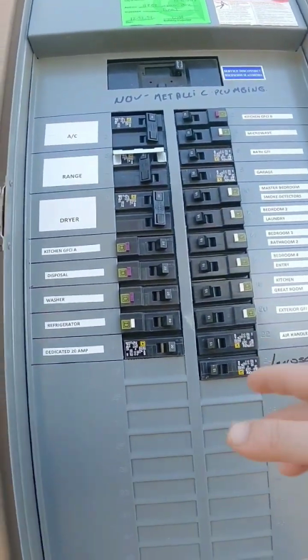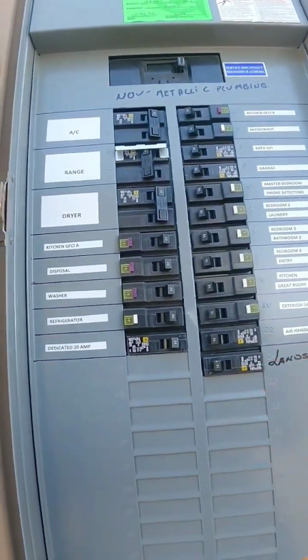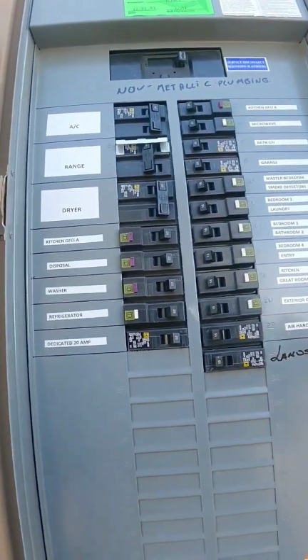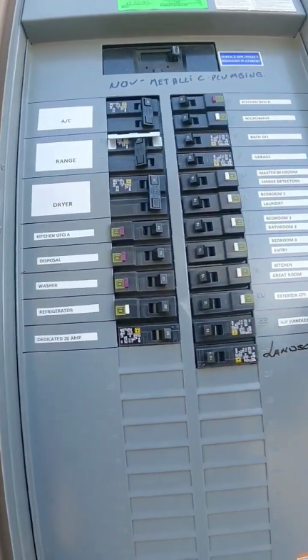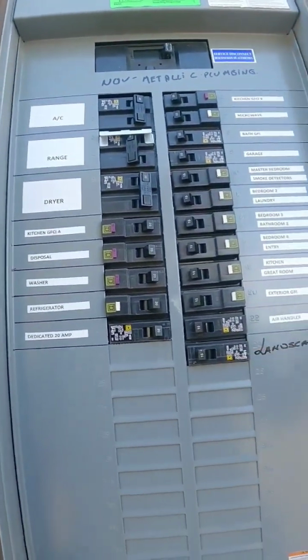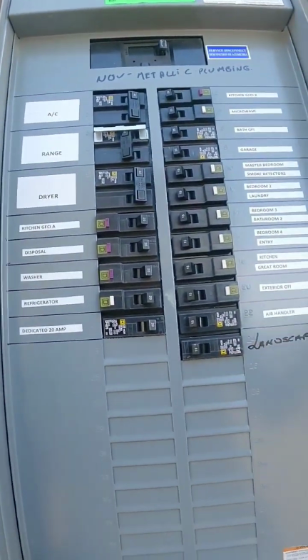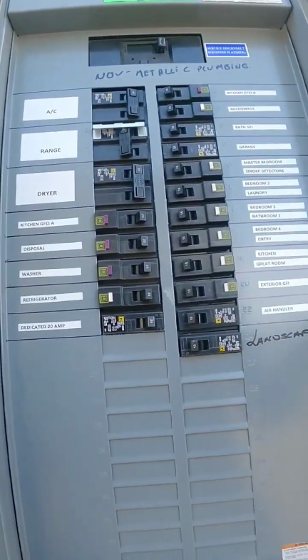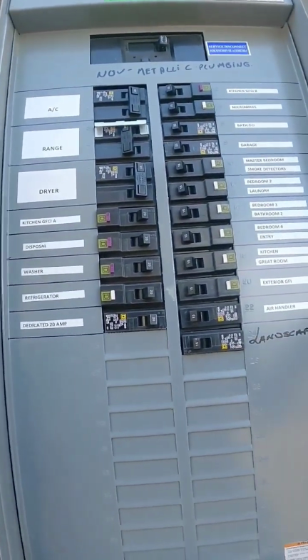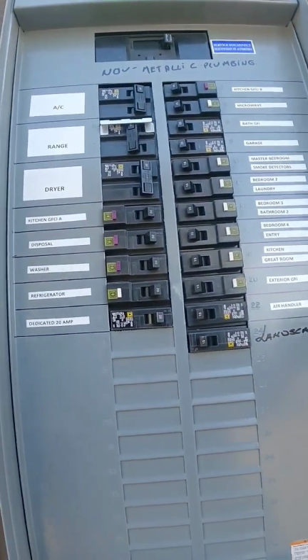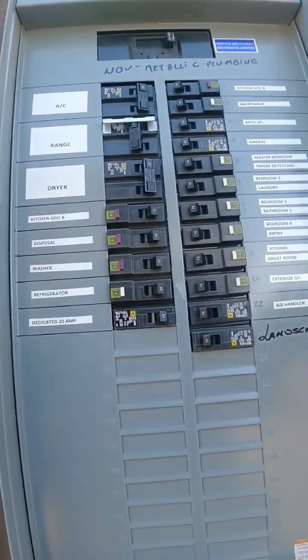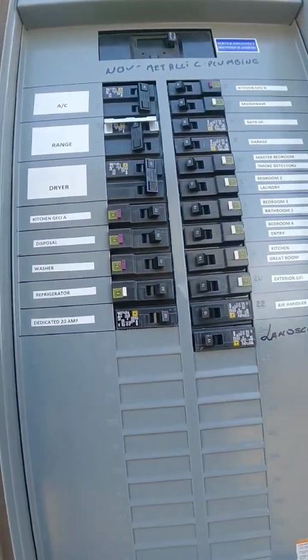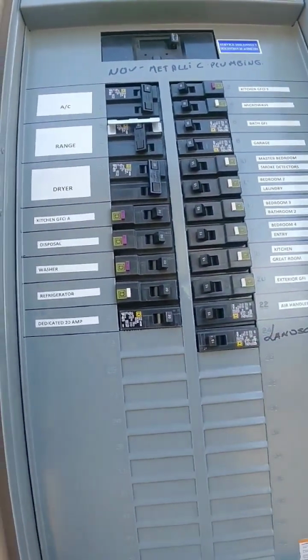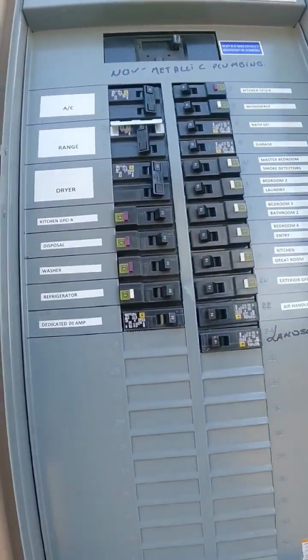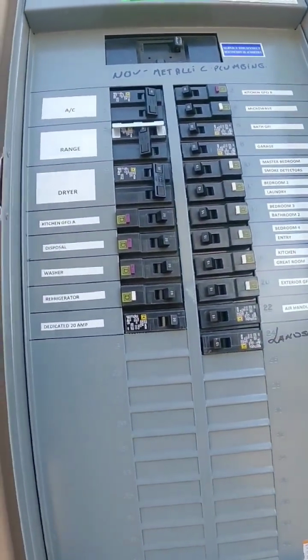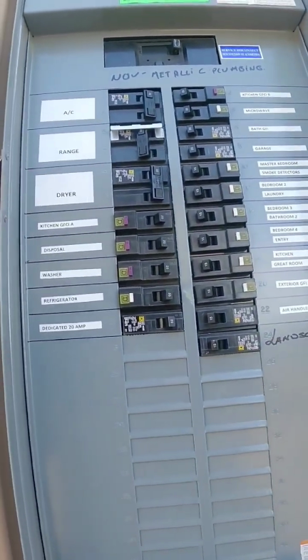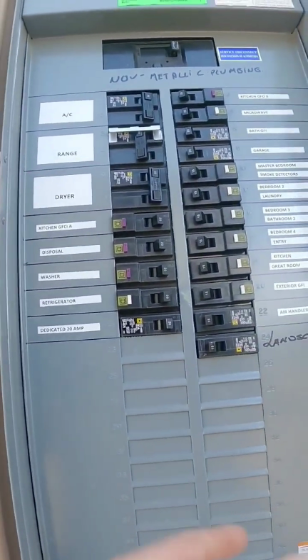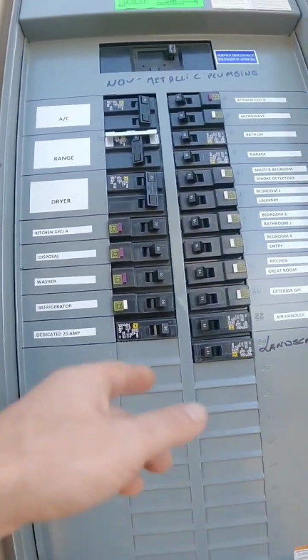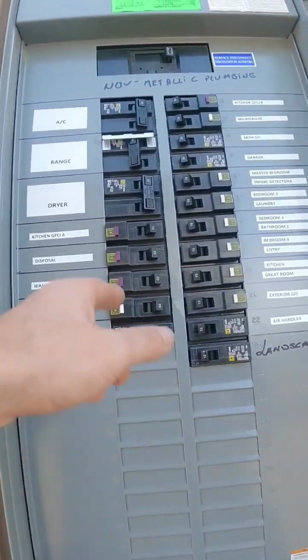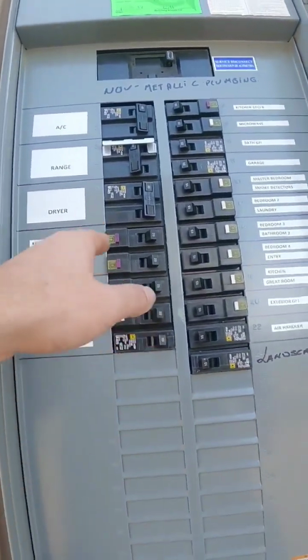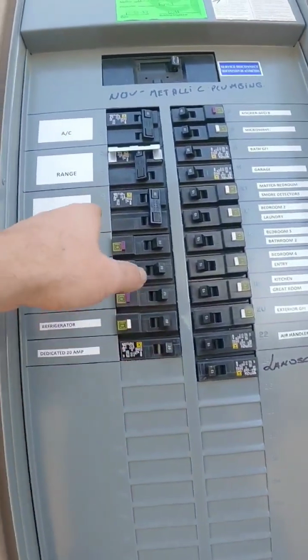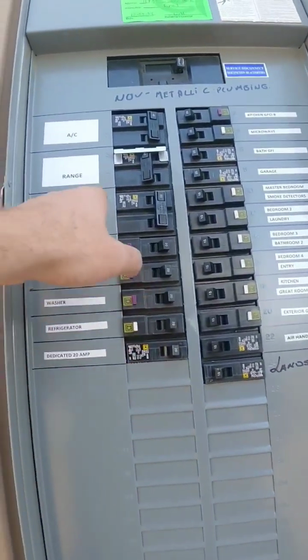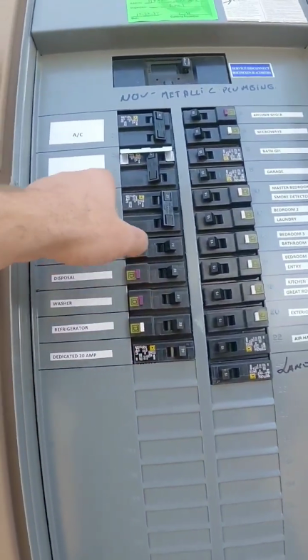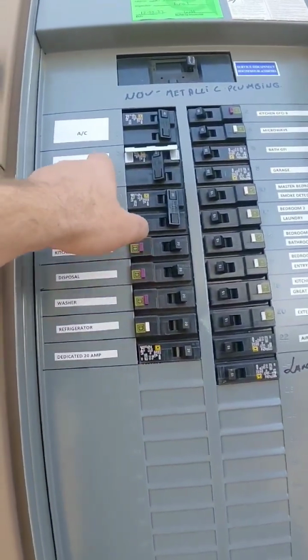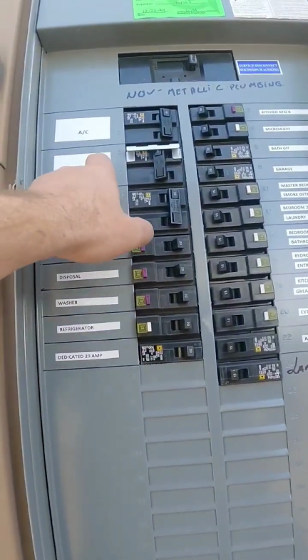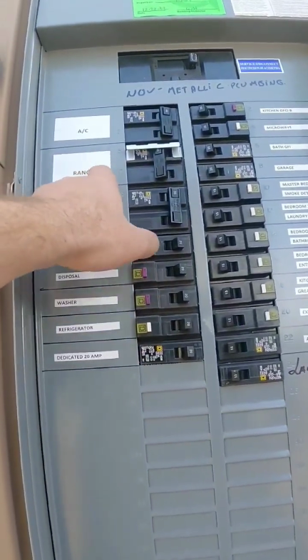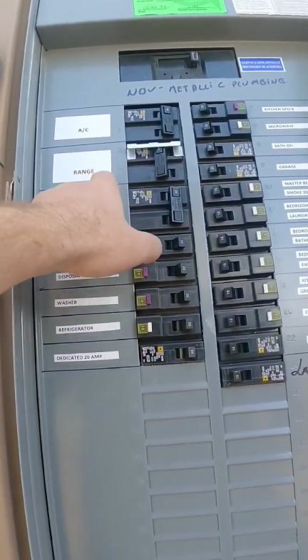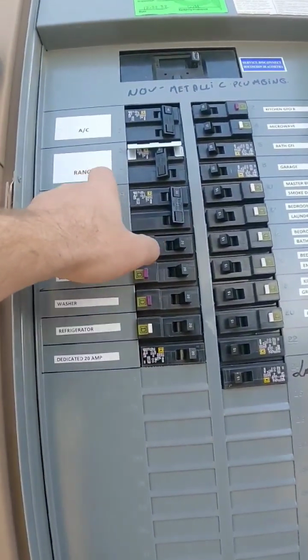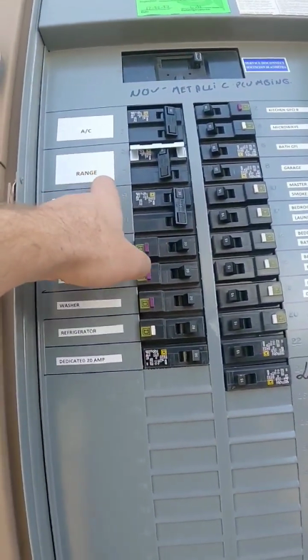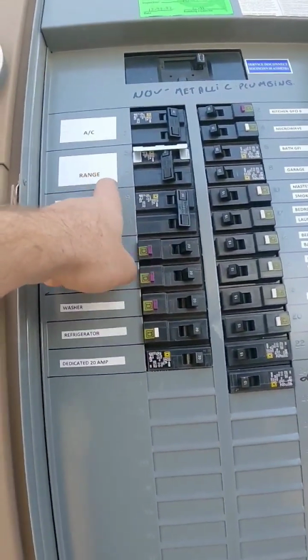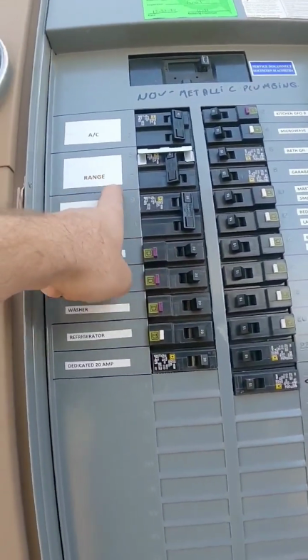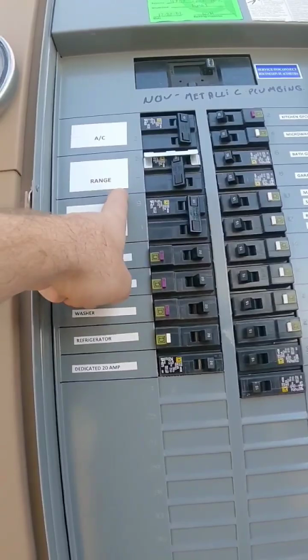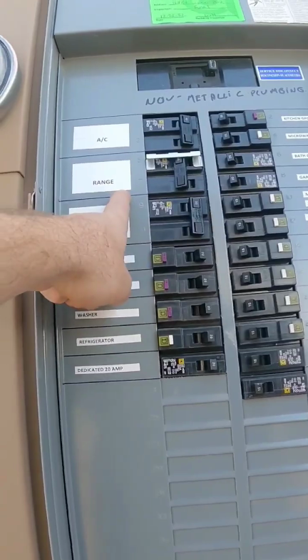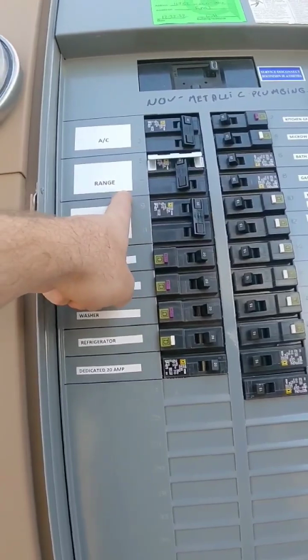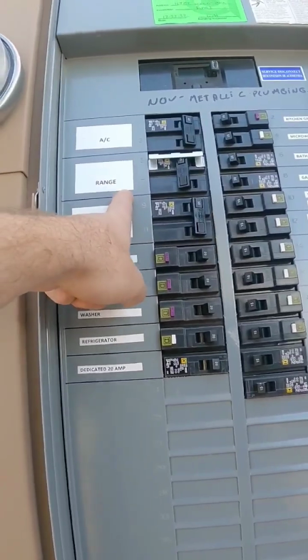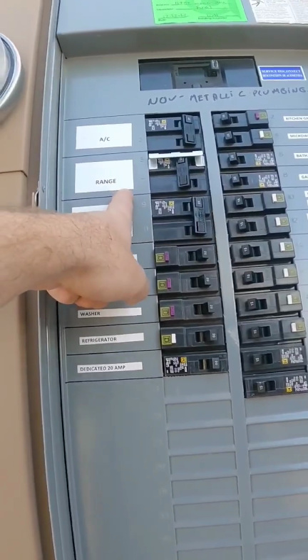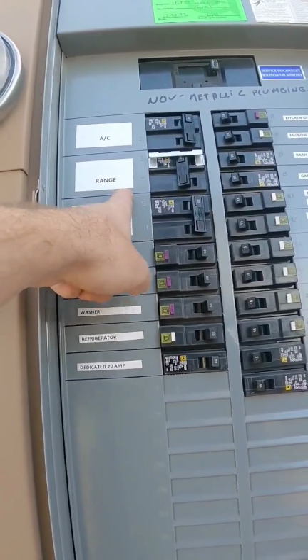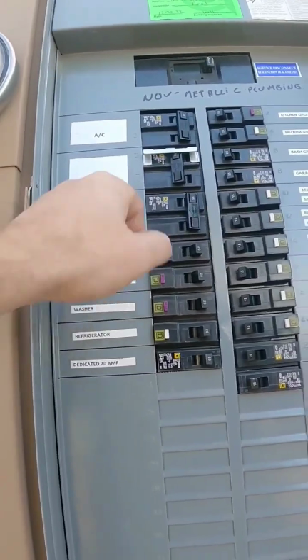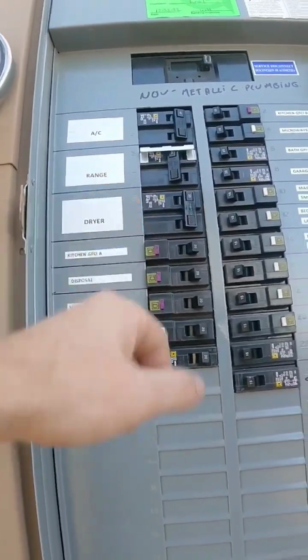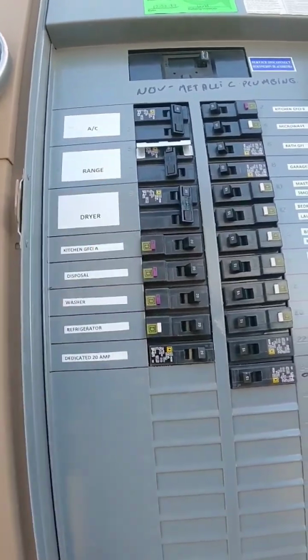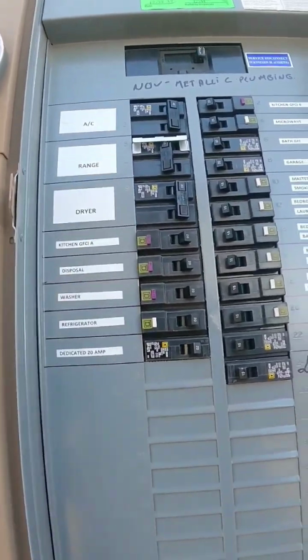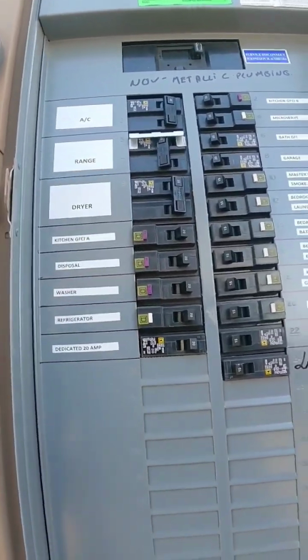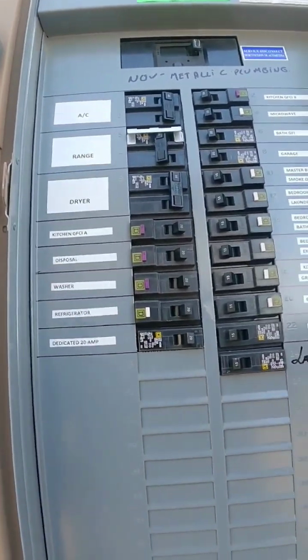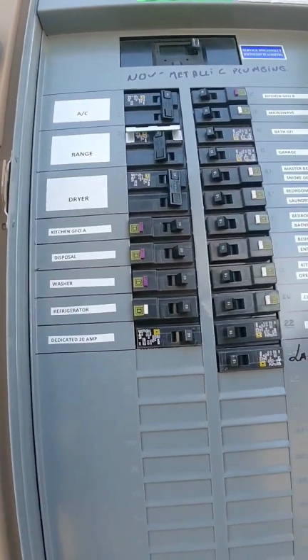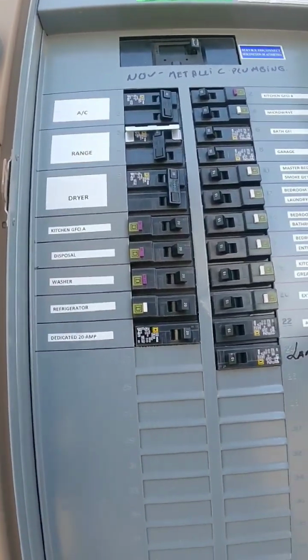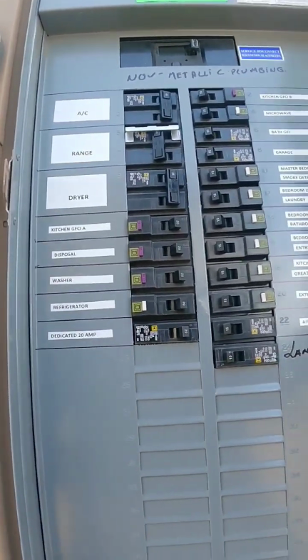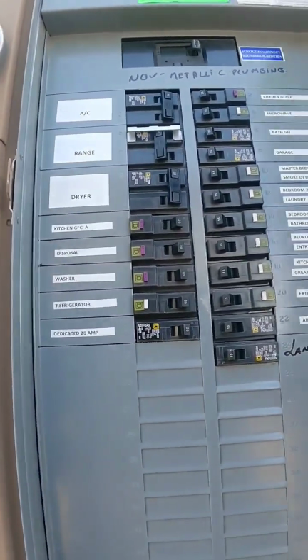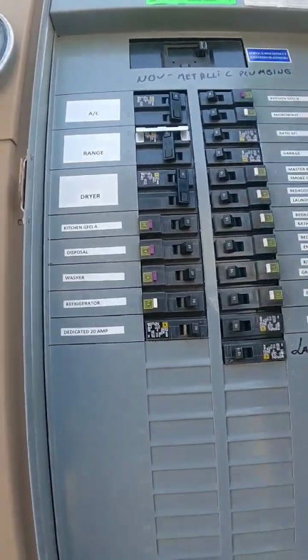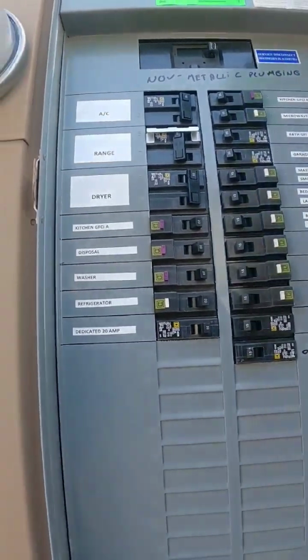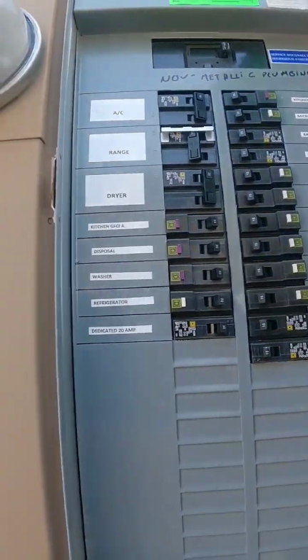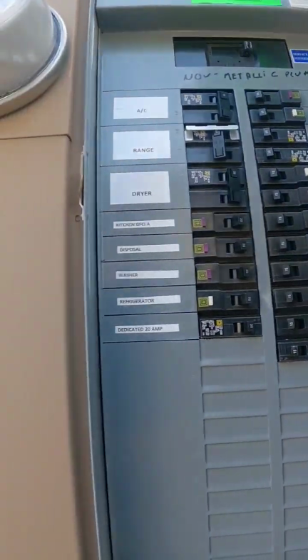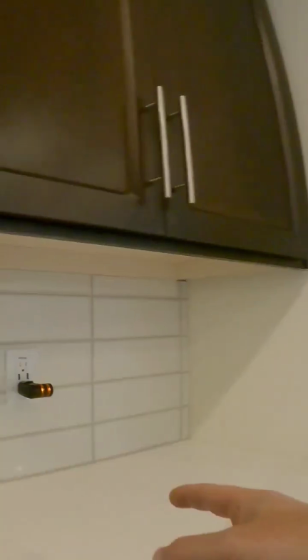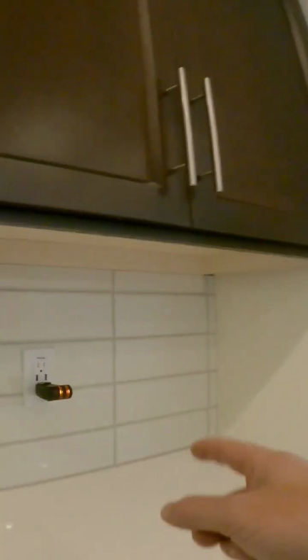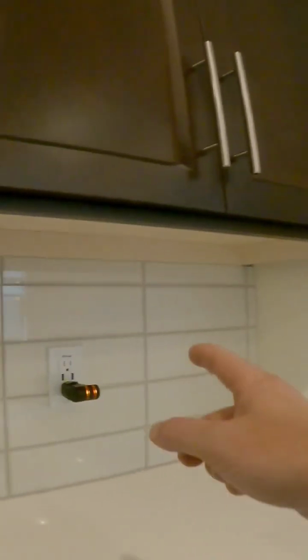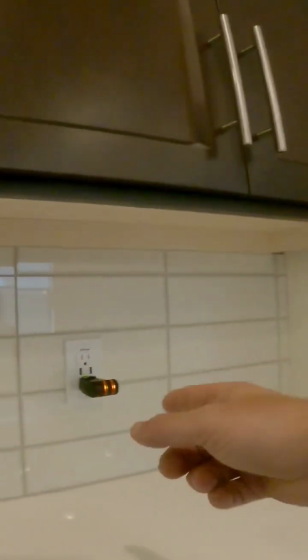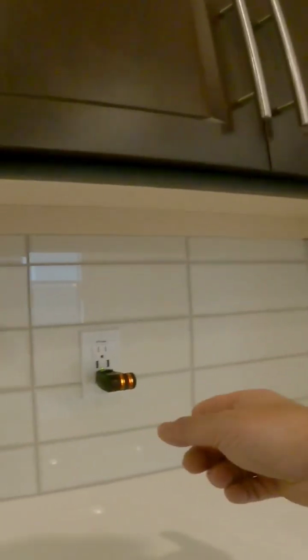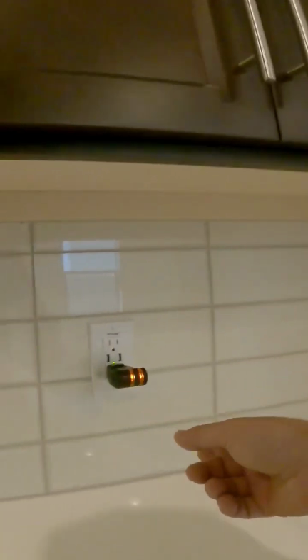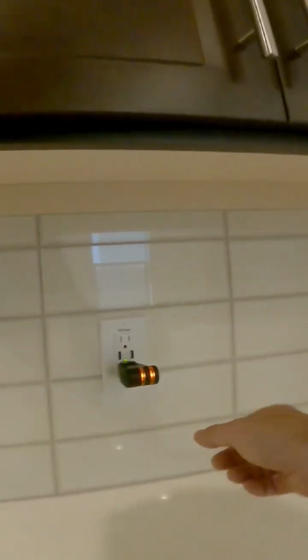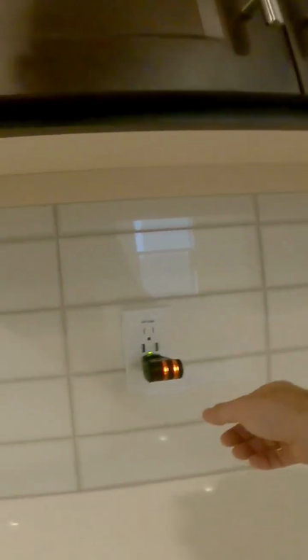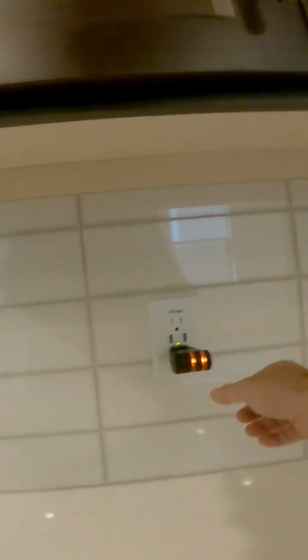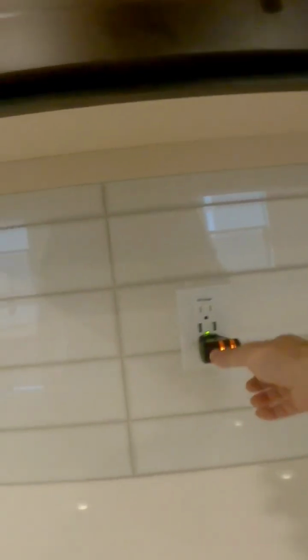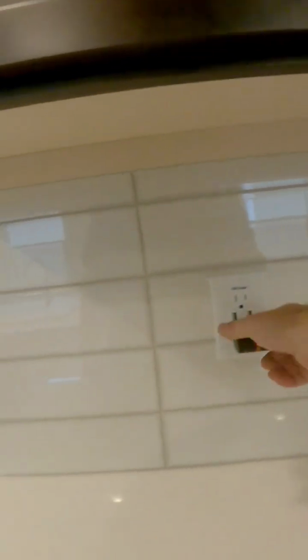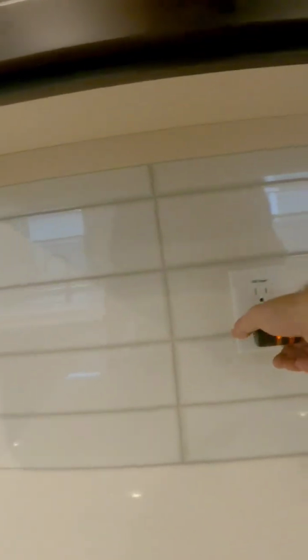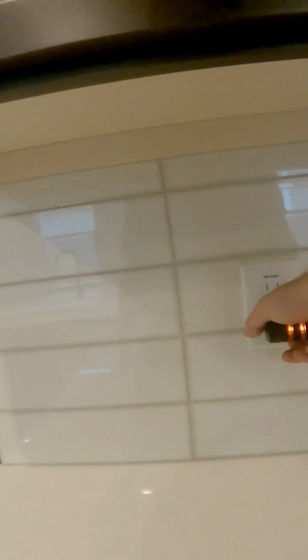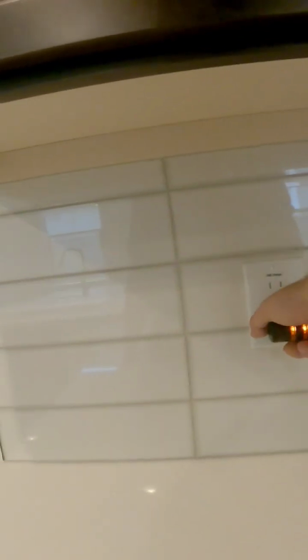So everything has been reset here. The only thing that should be off is that 220 at the range — that's where you got to reset it.